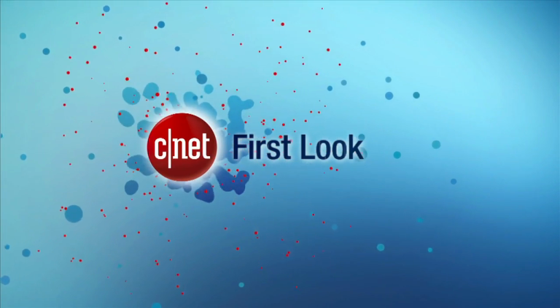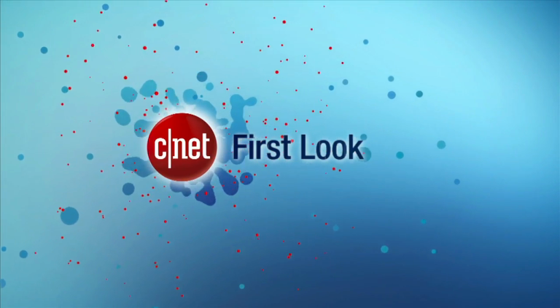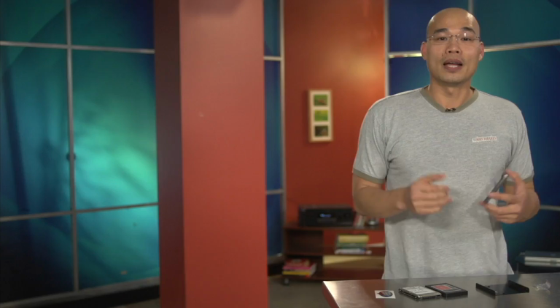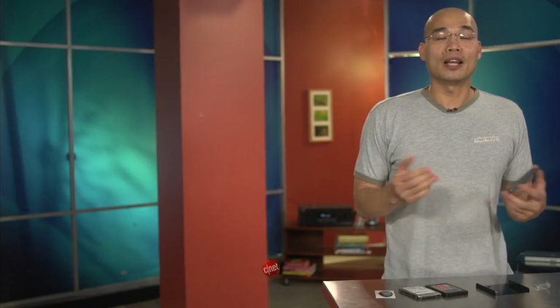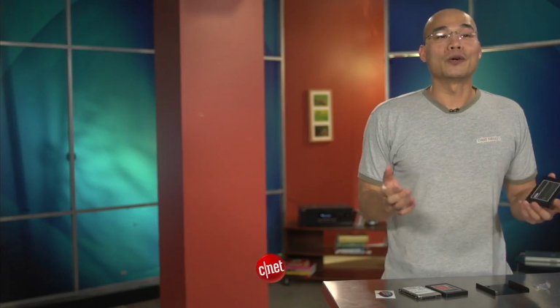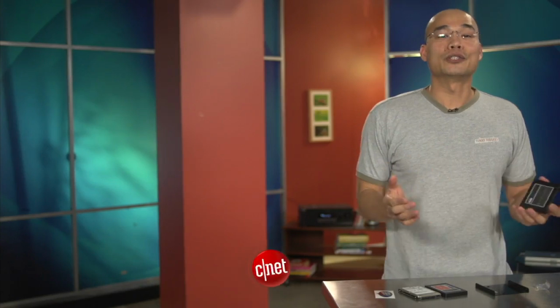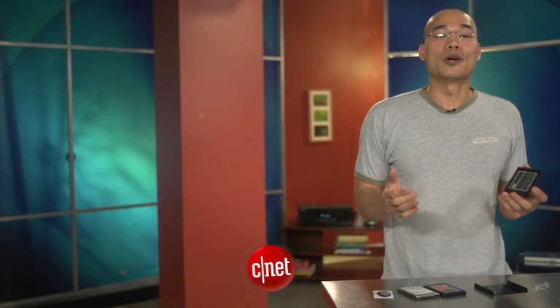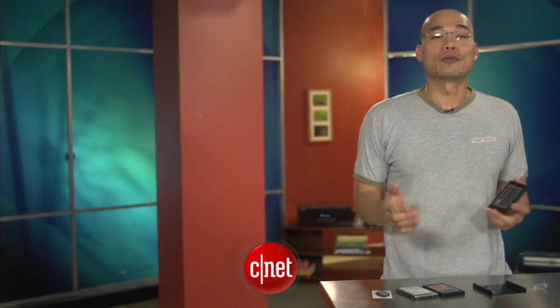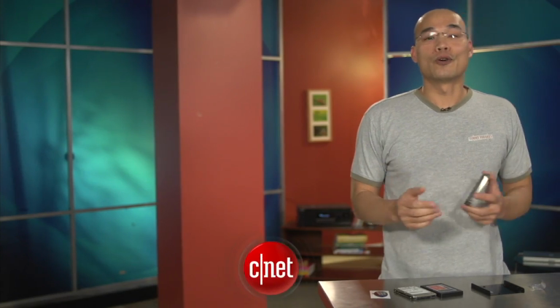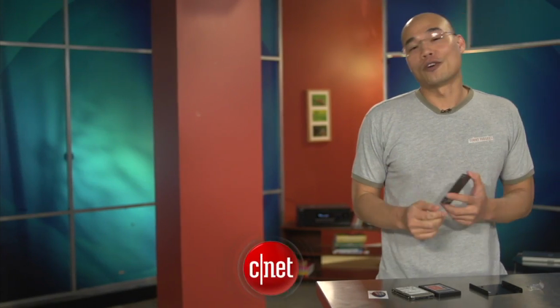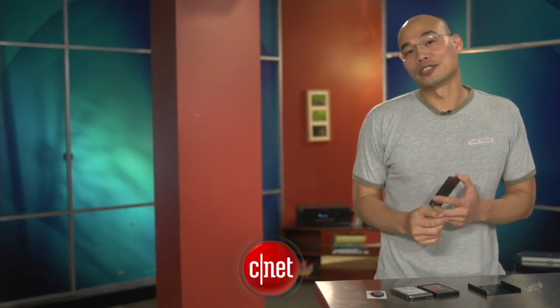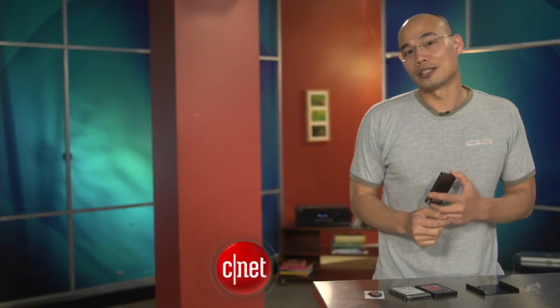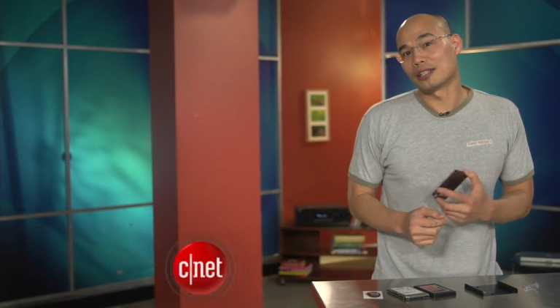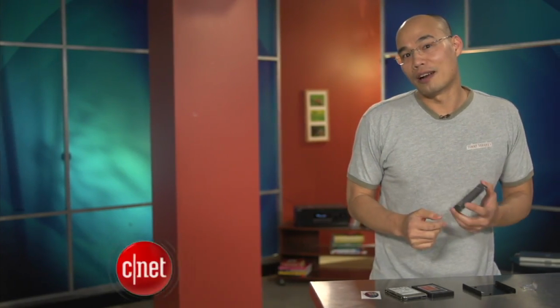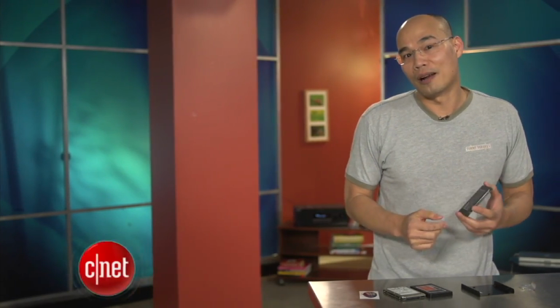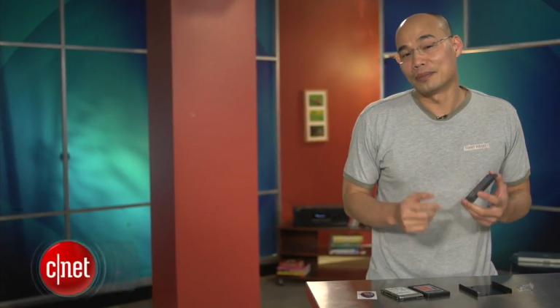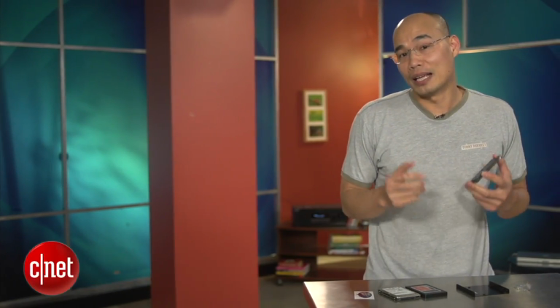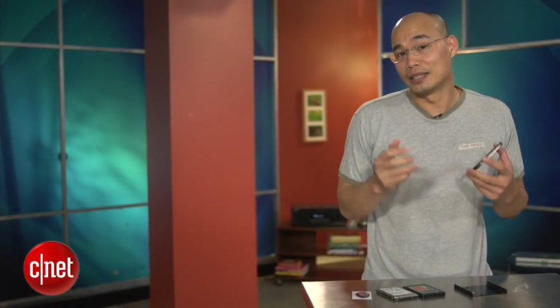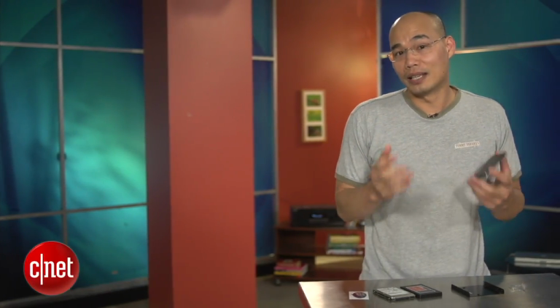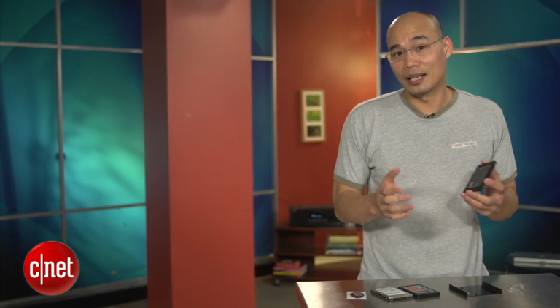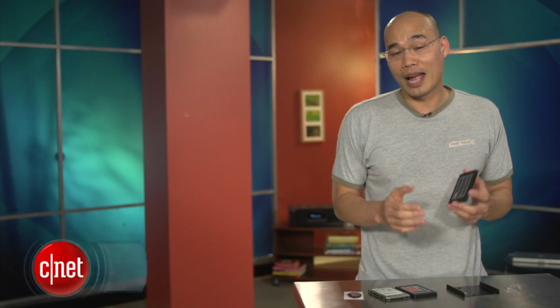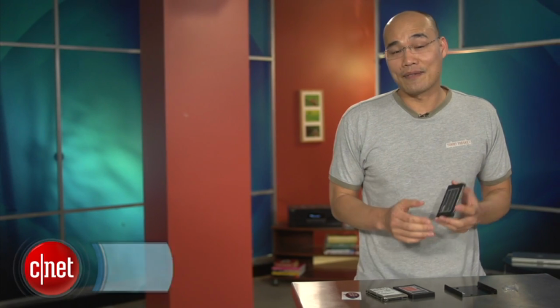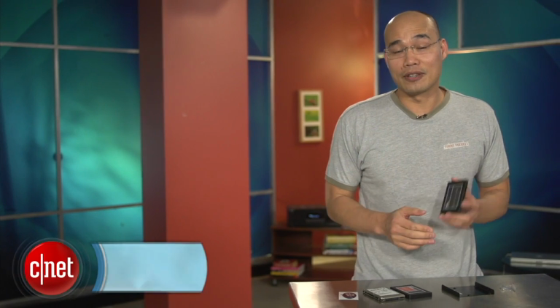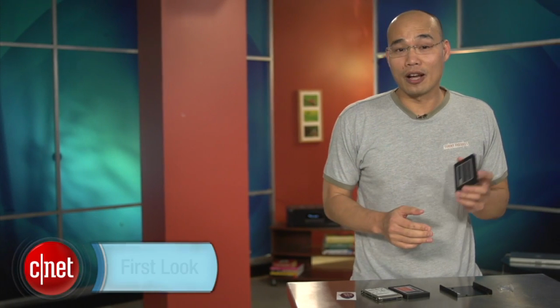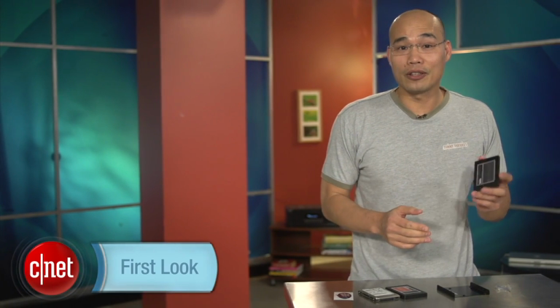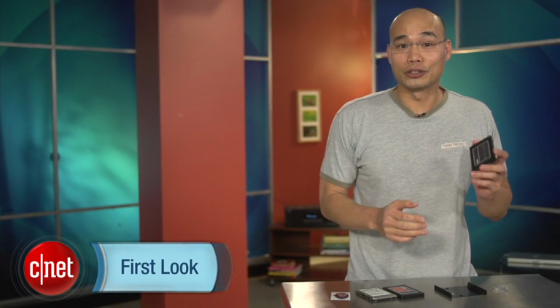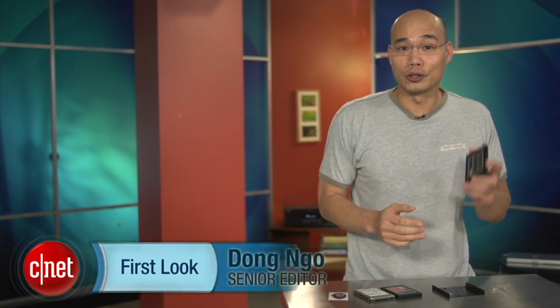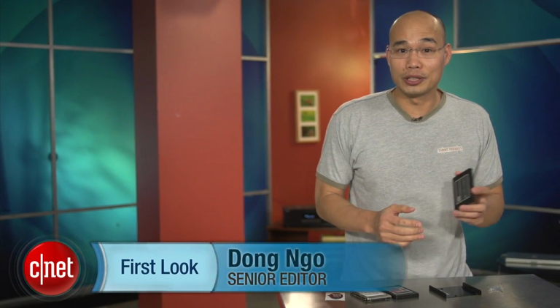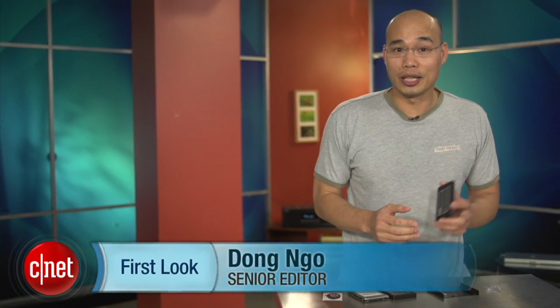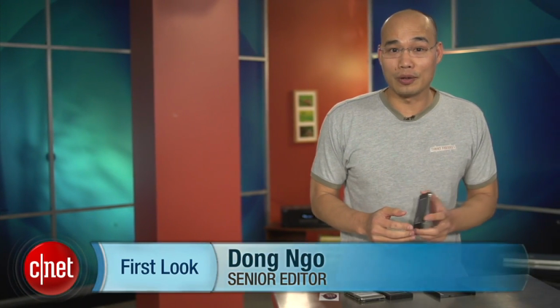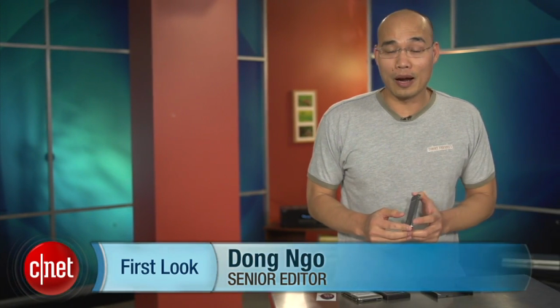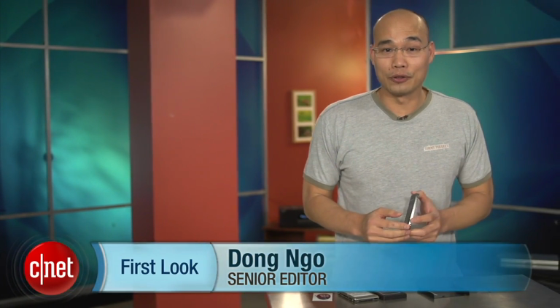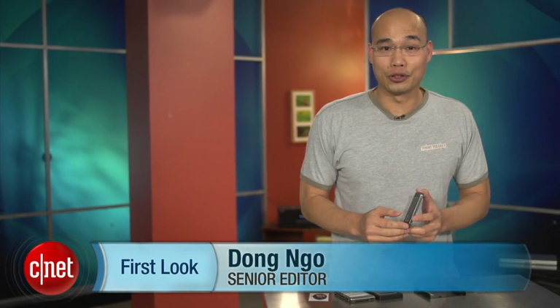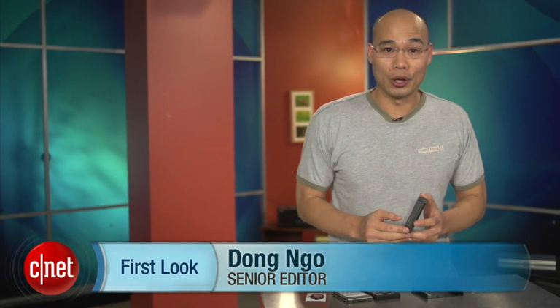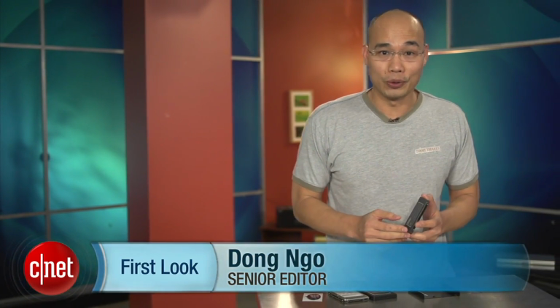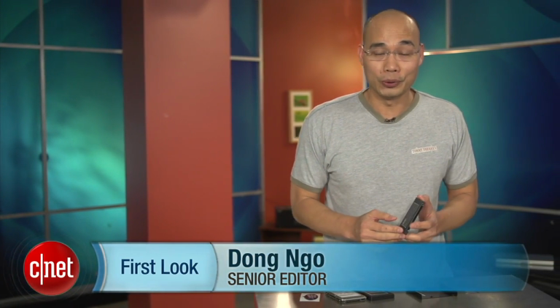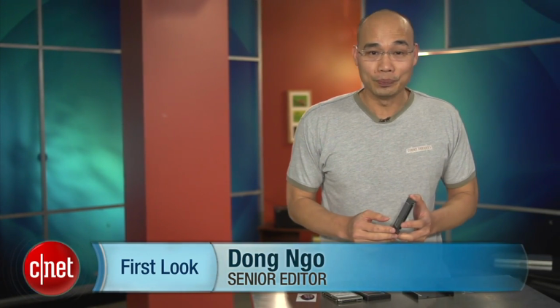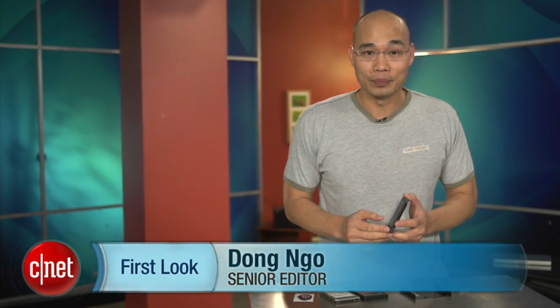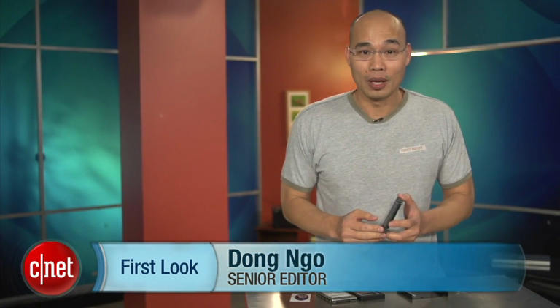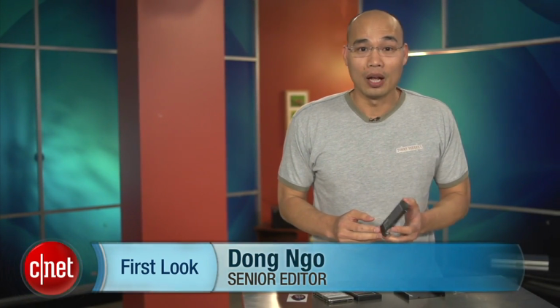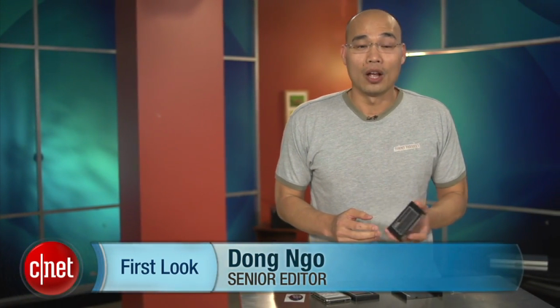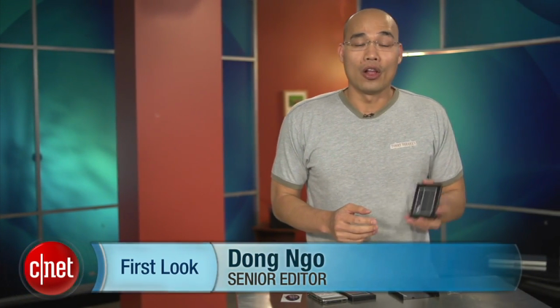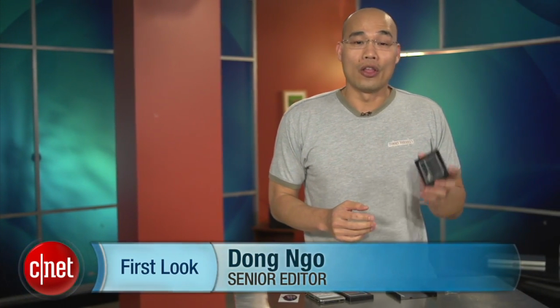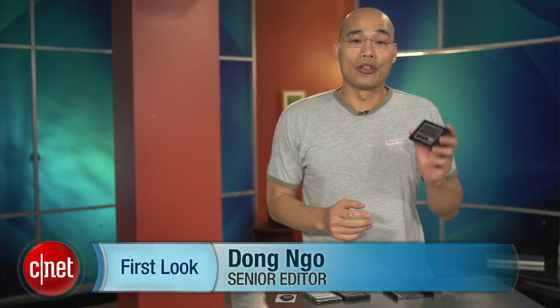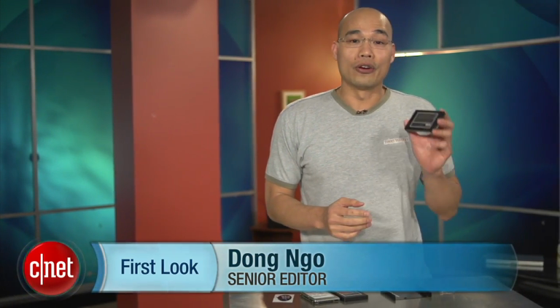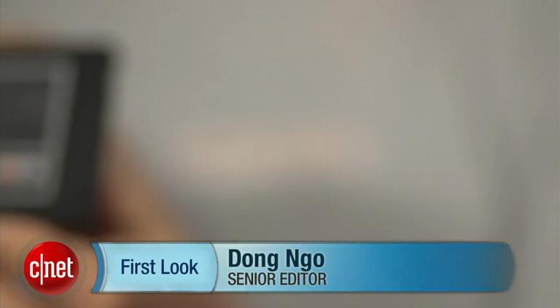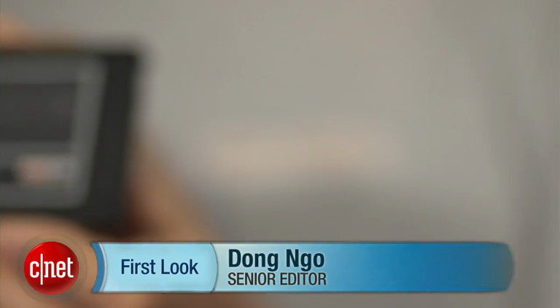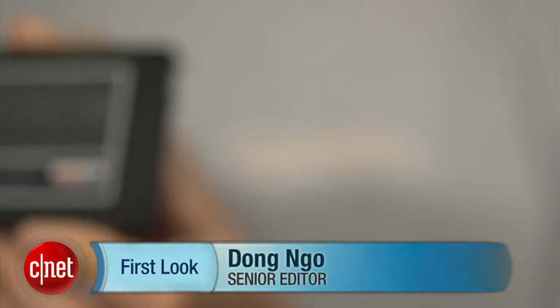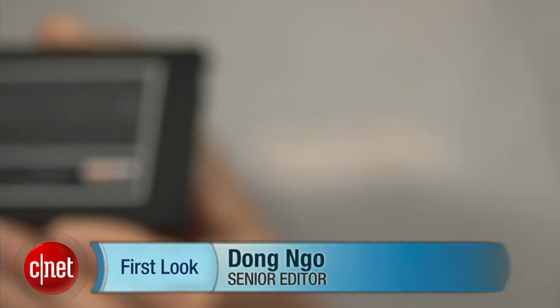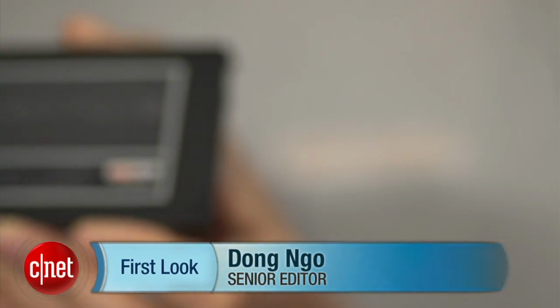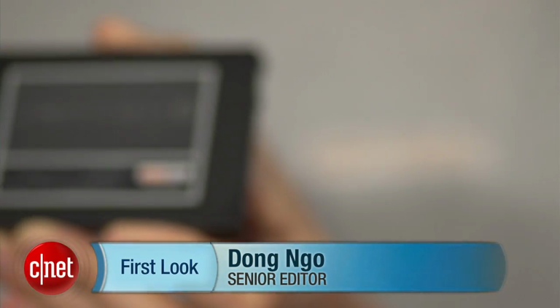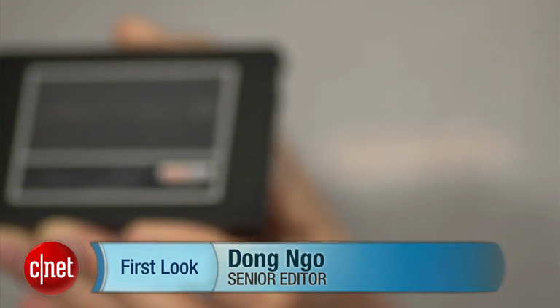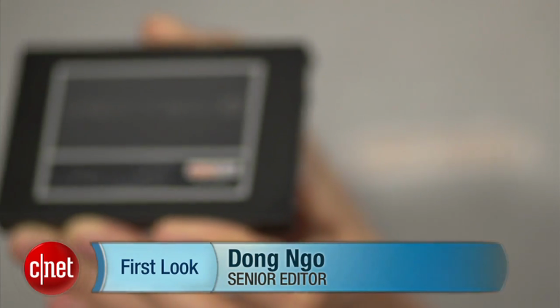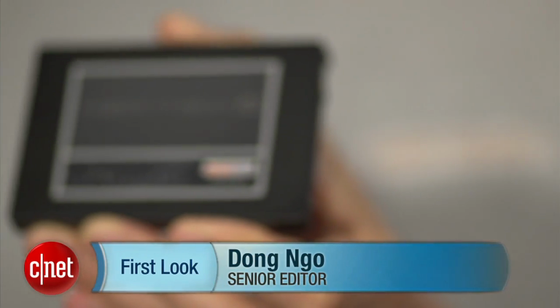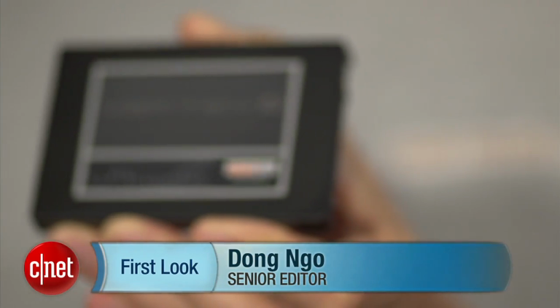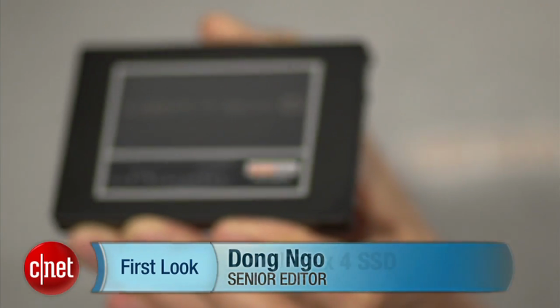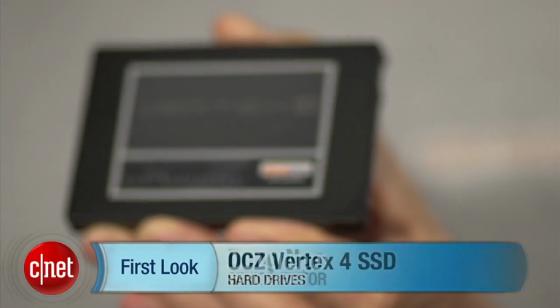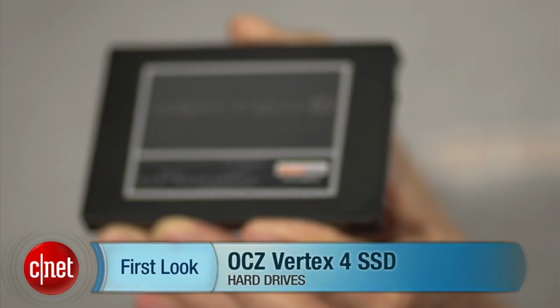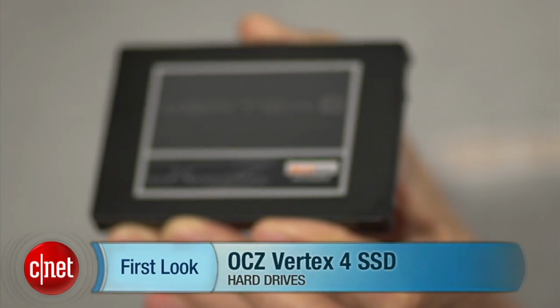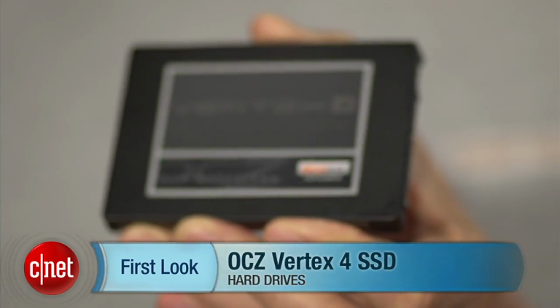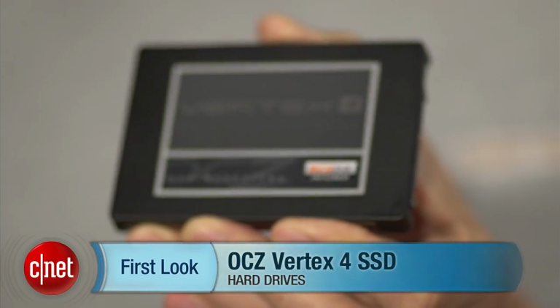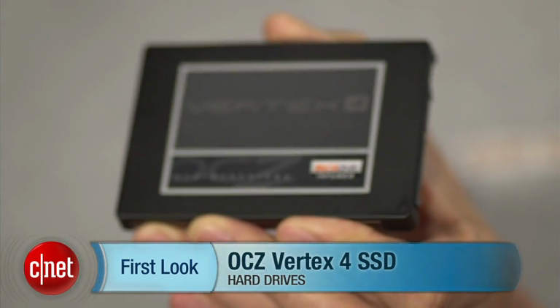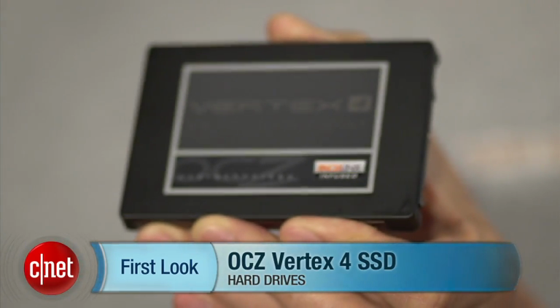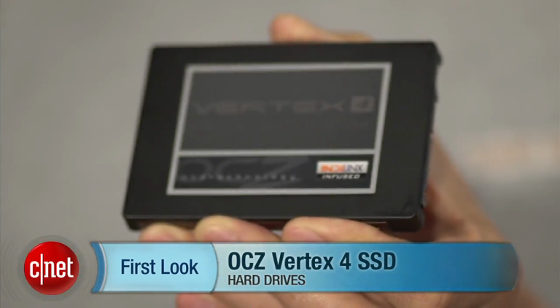Hello, it's Dong Ngo from CNET.com, and today I have another solid state drive to show you: the Vertex 4 from OCZ.